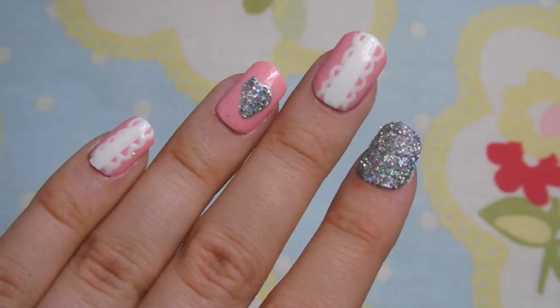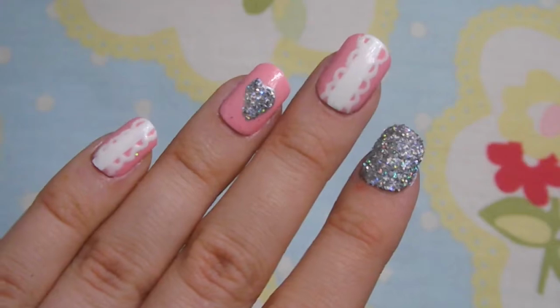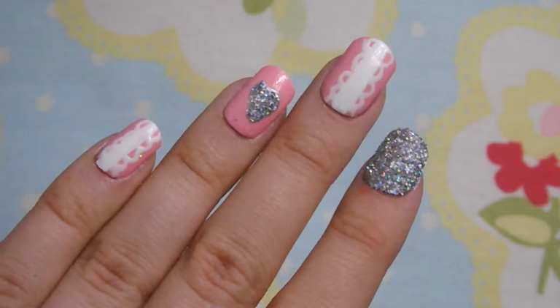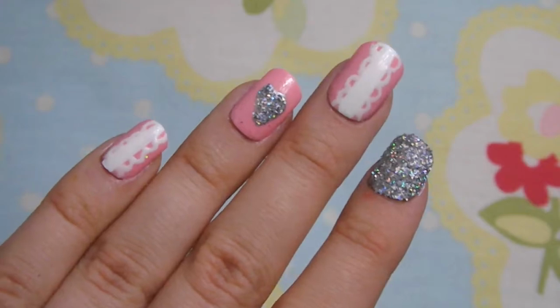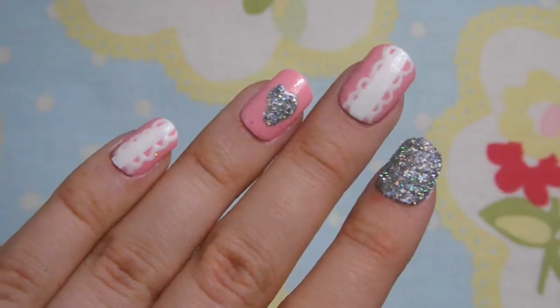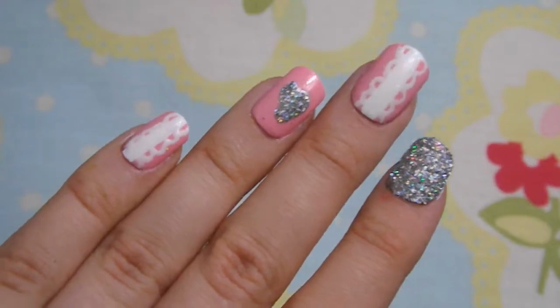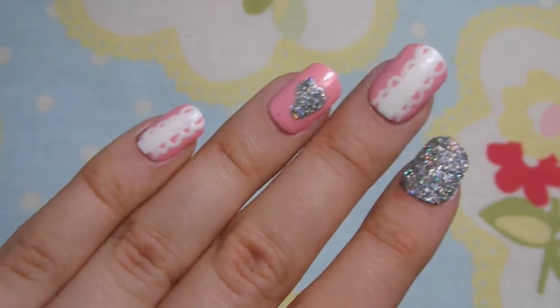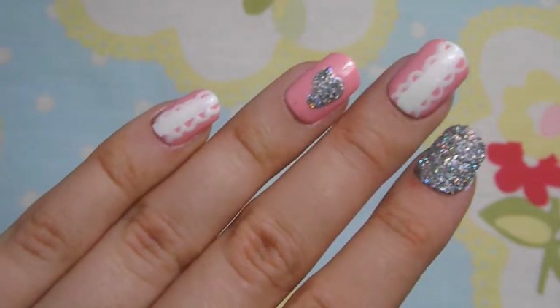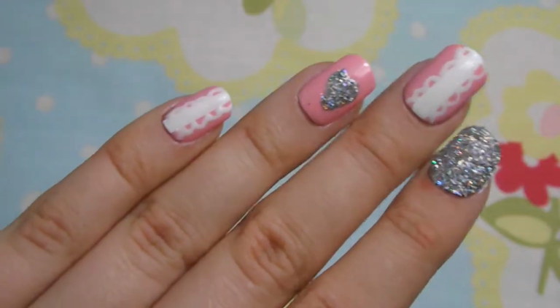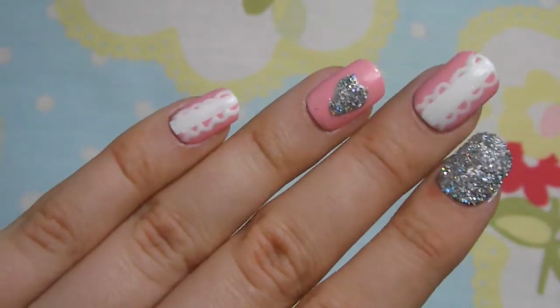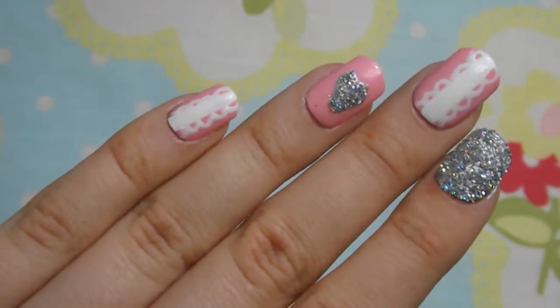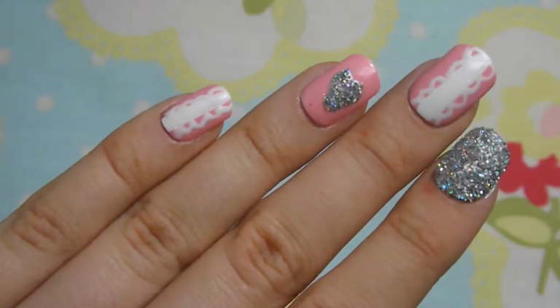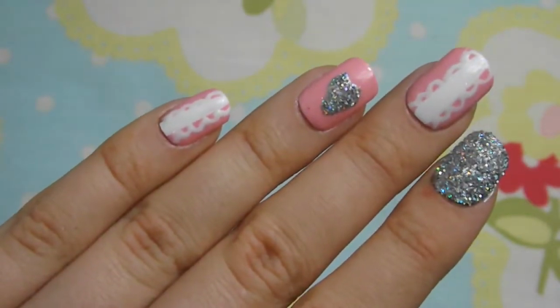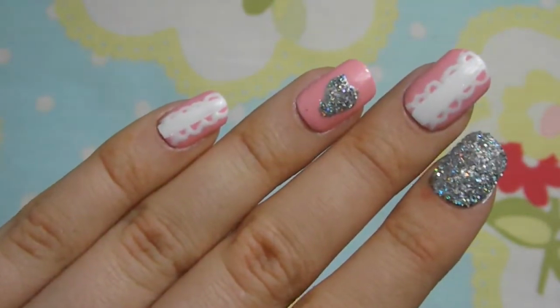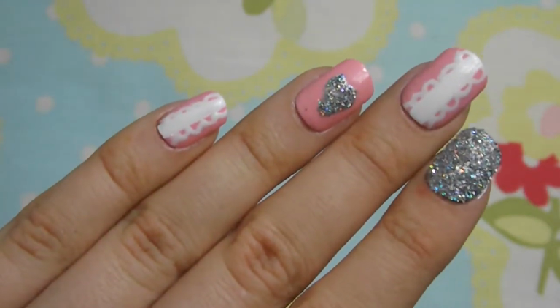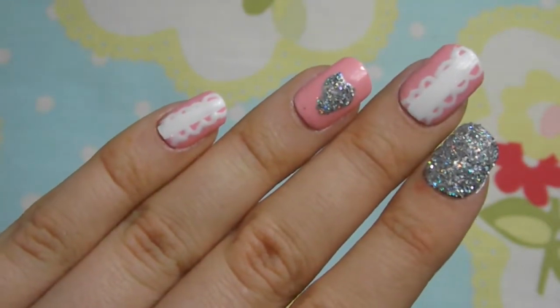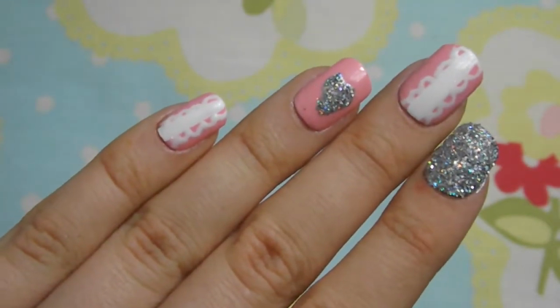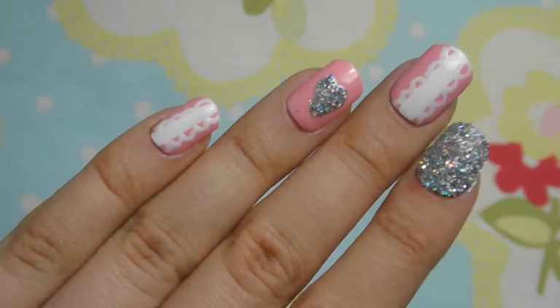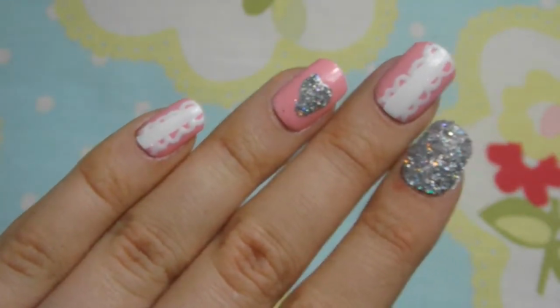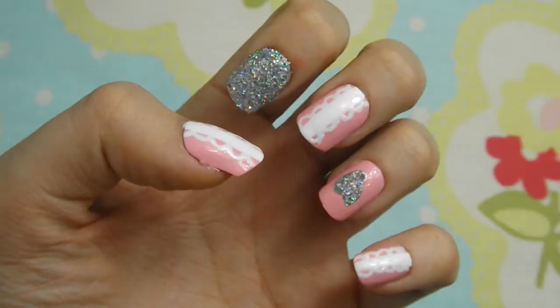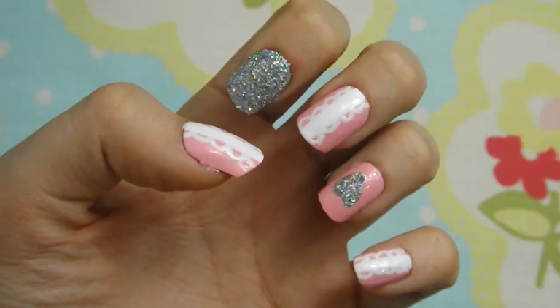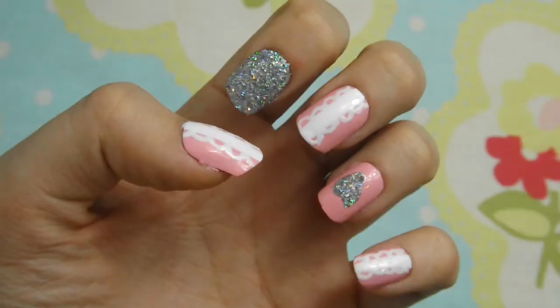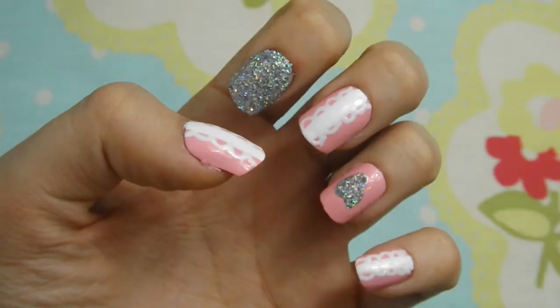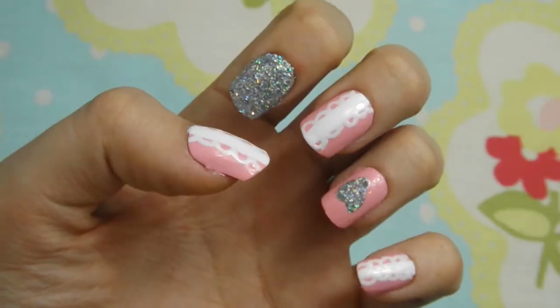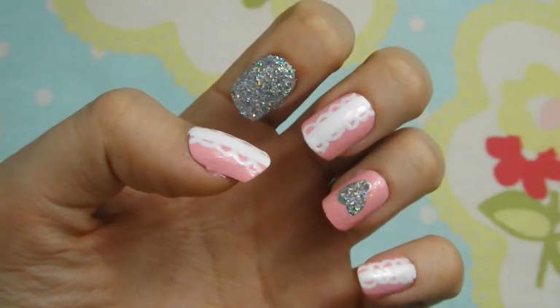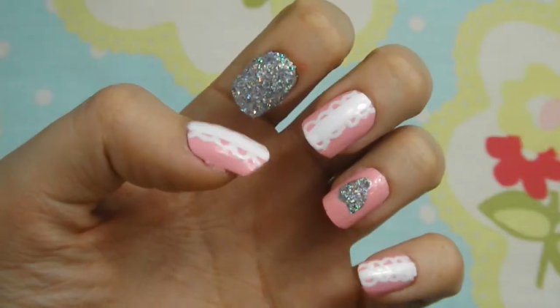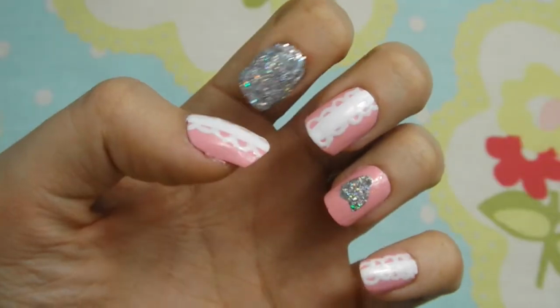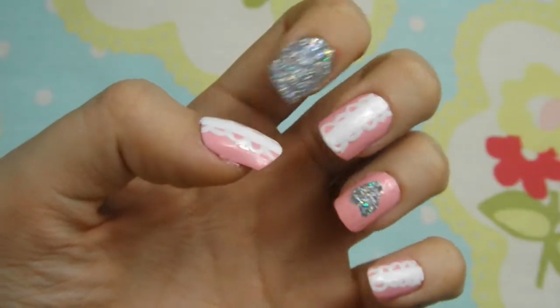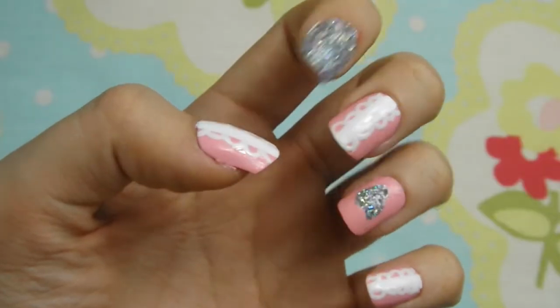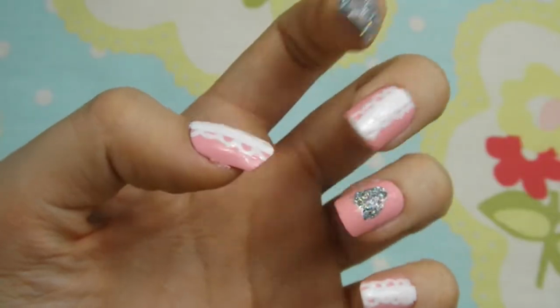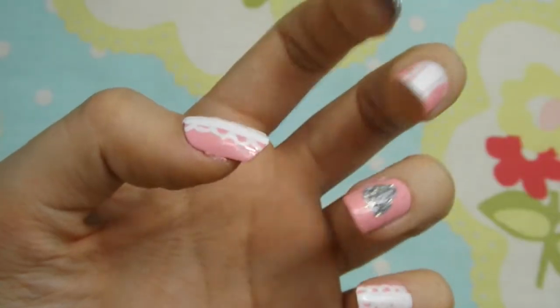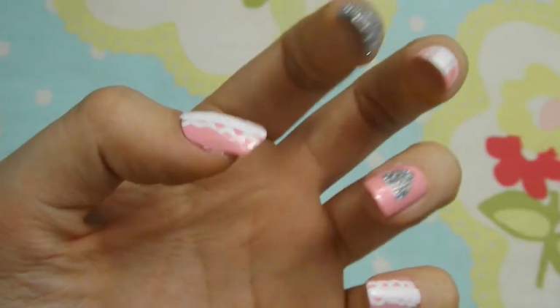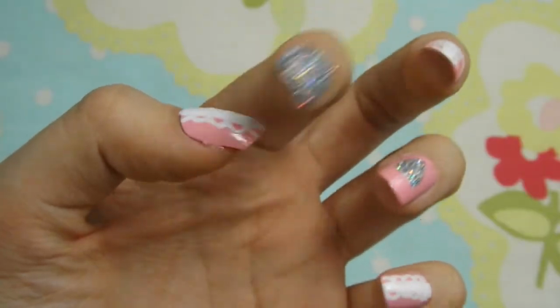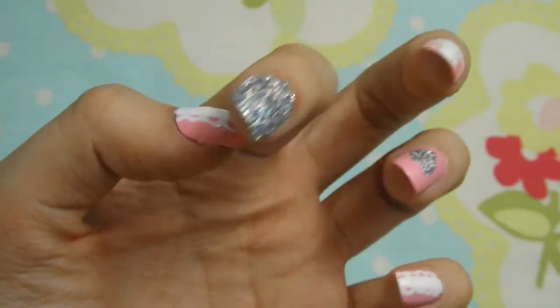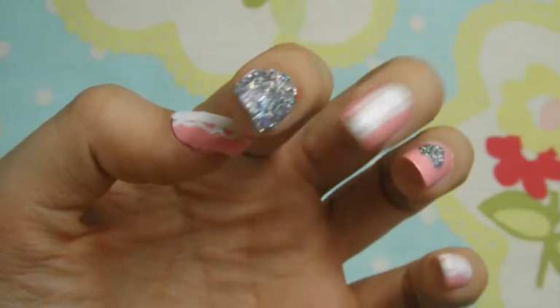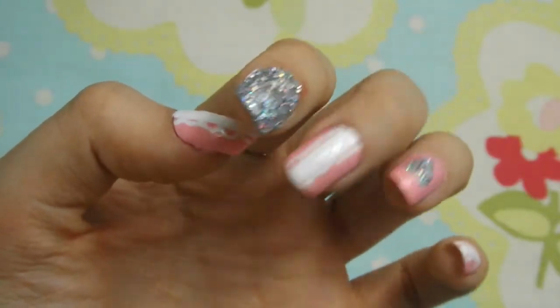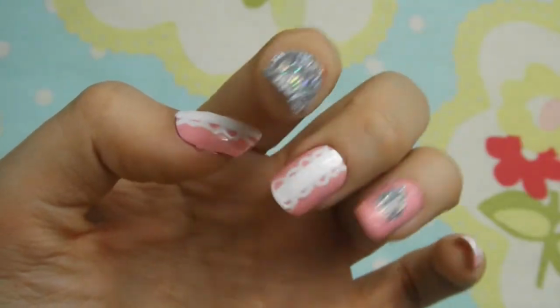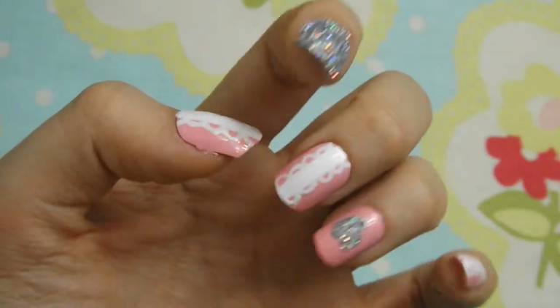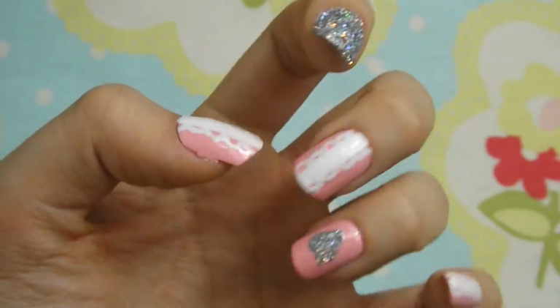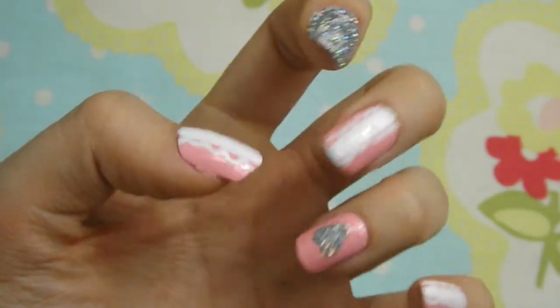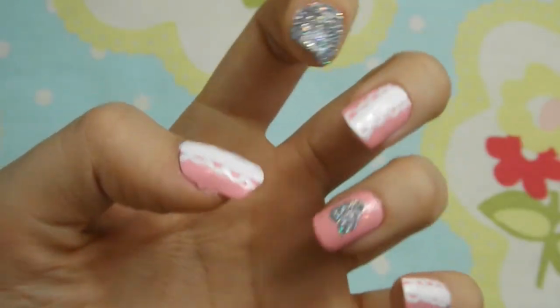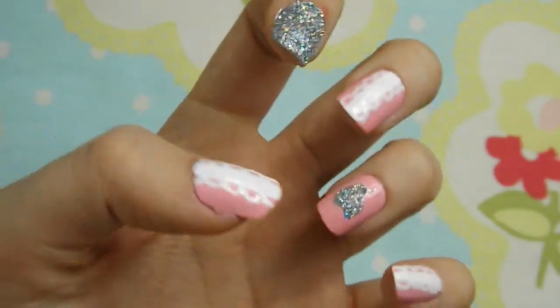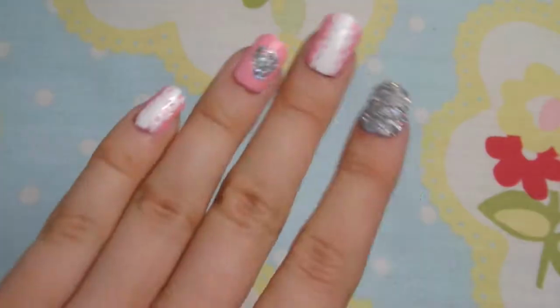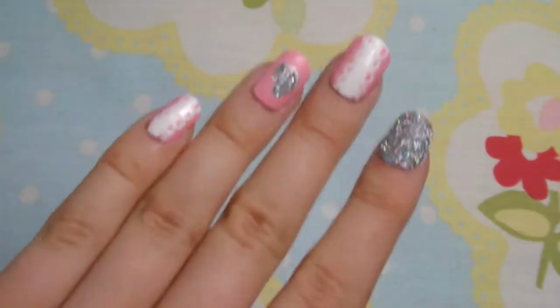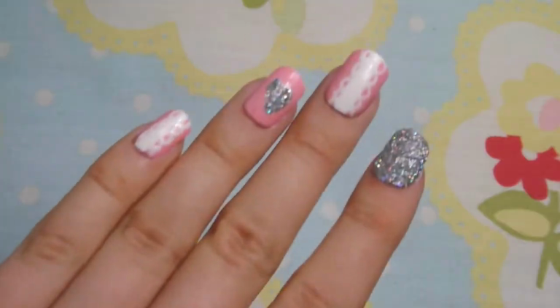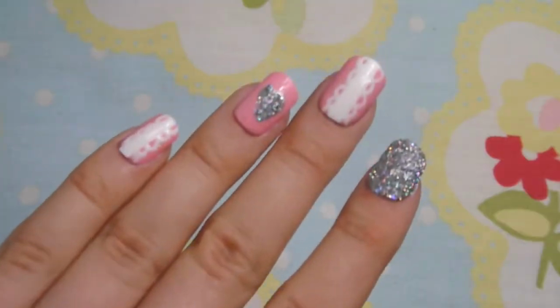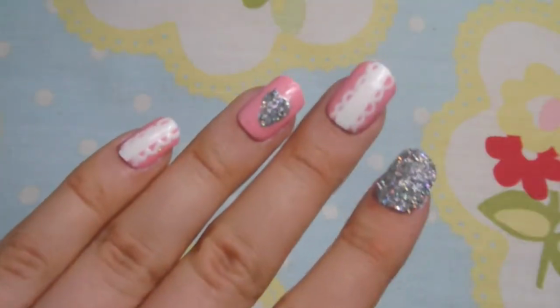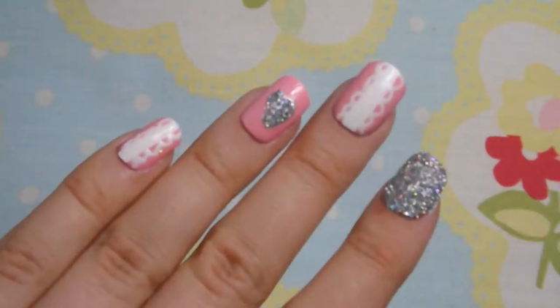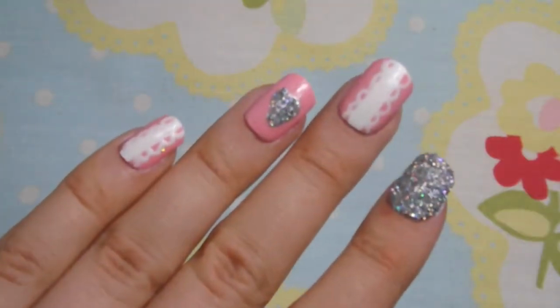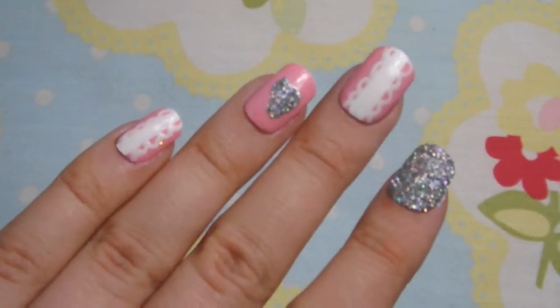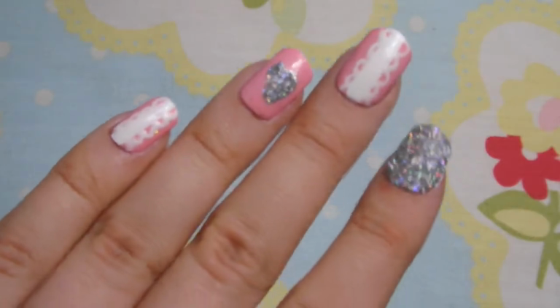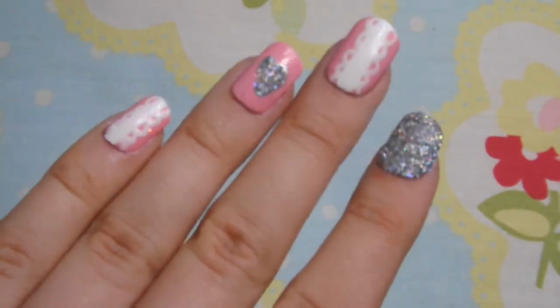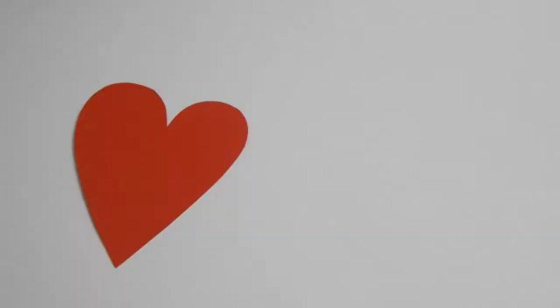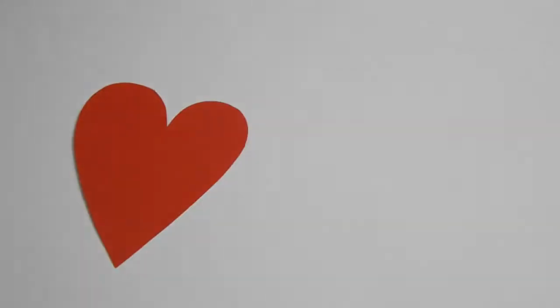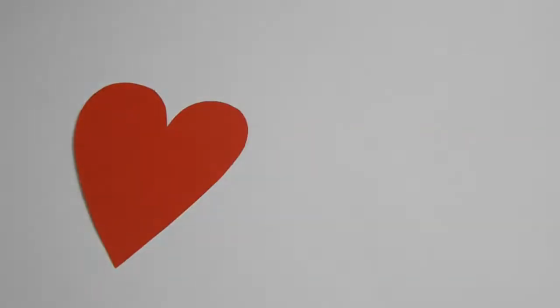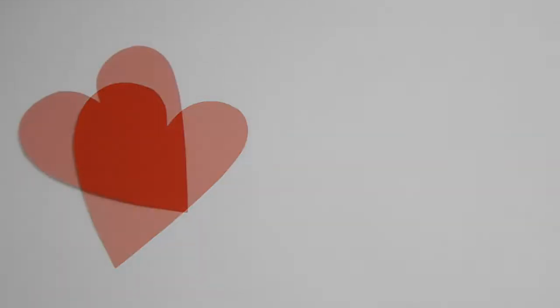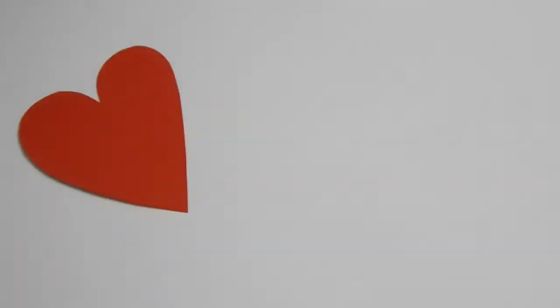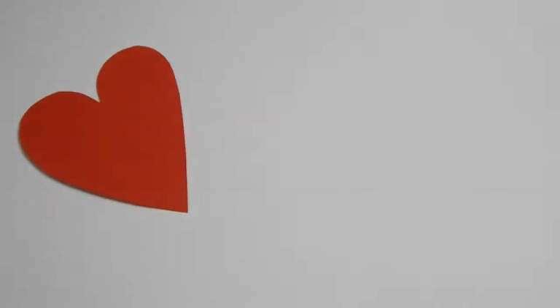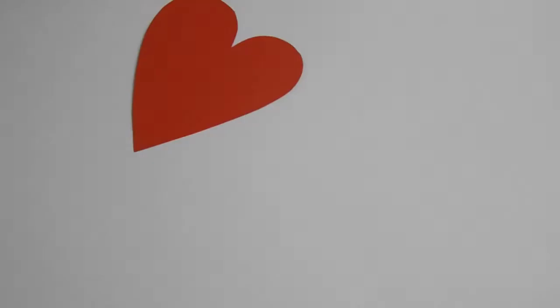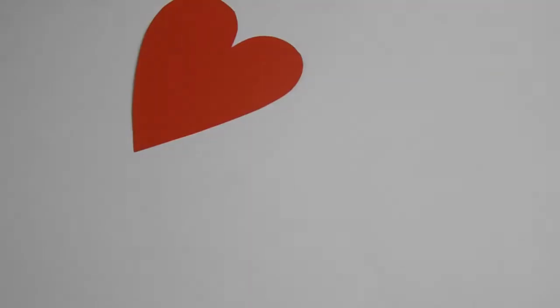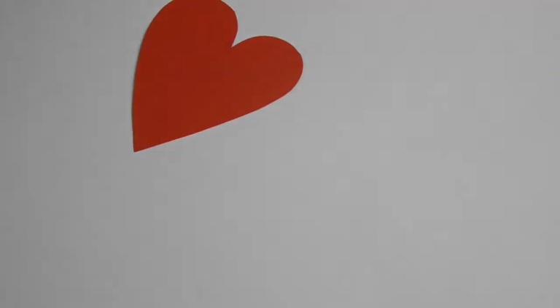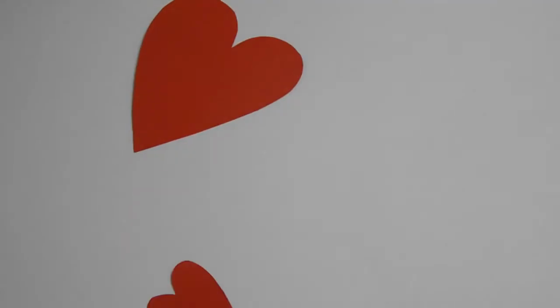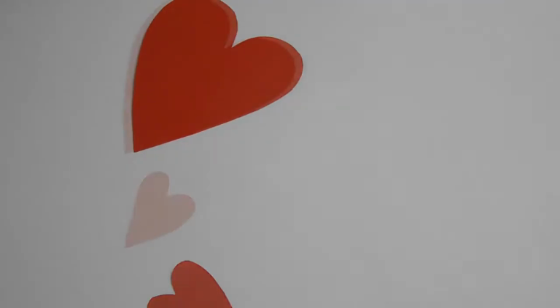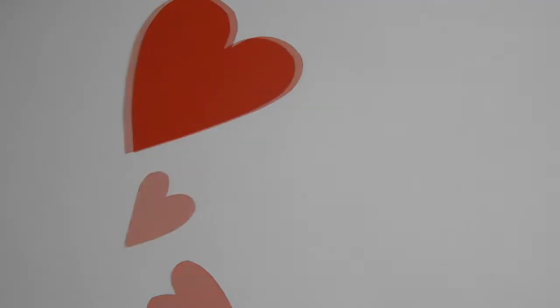Hey everyone! For today's video I'm going to be showing you how to do these Sparkle and Lace Valentines nails.